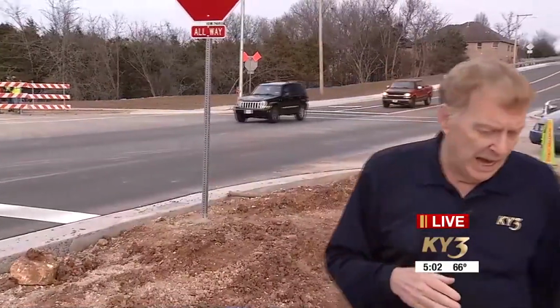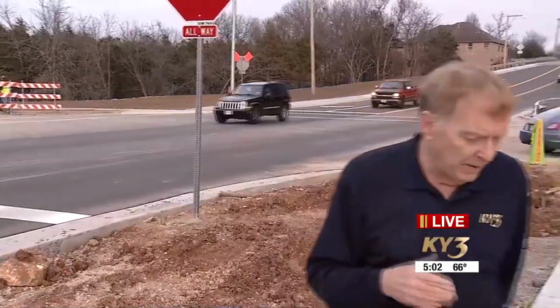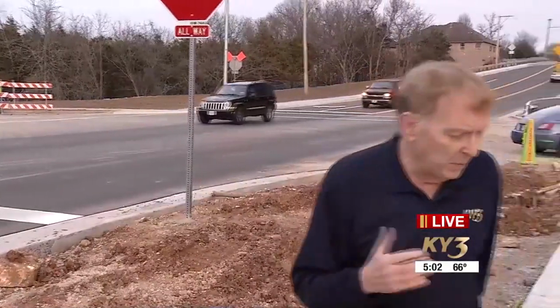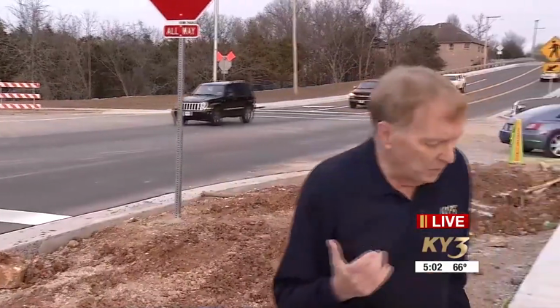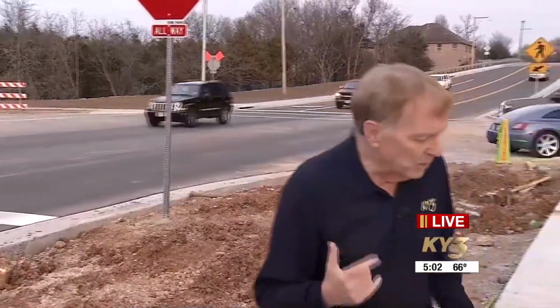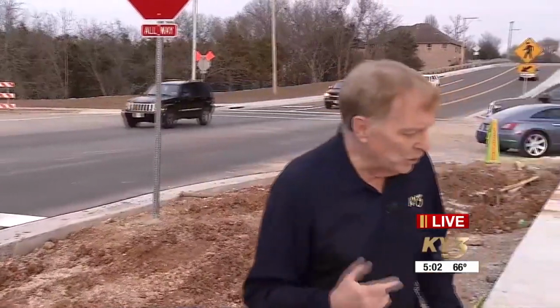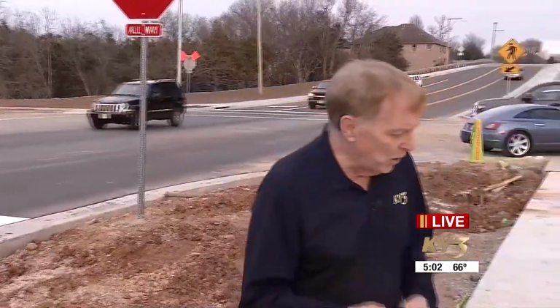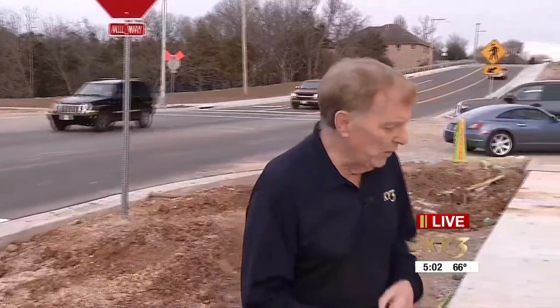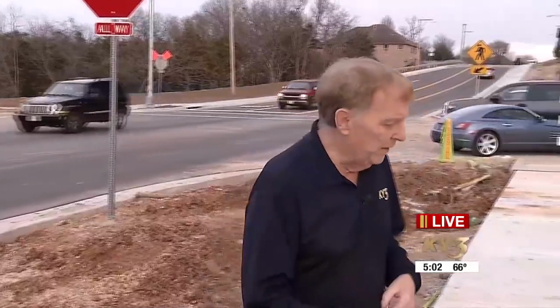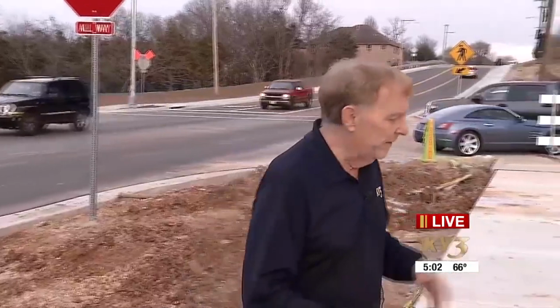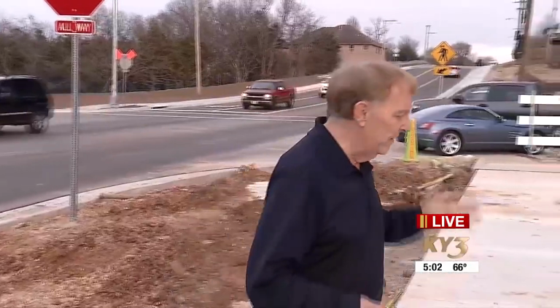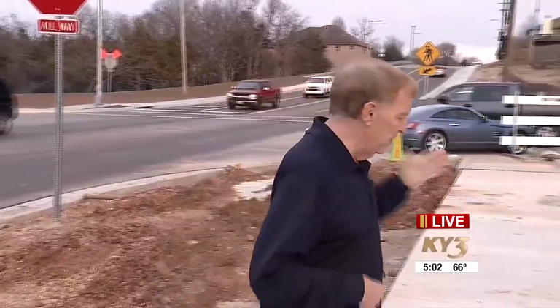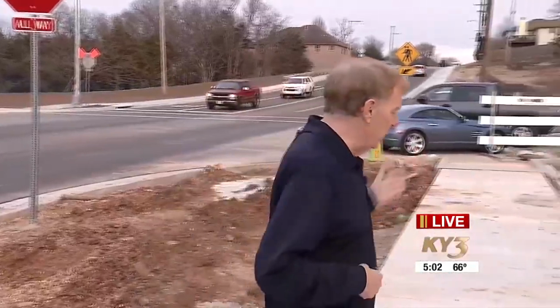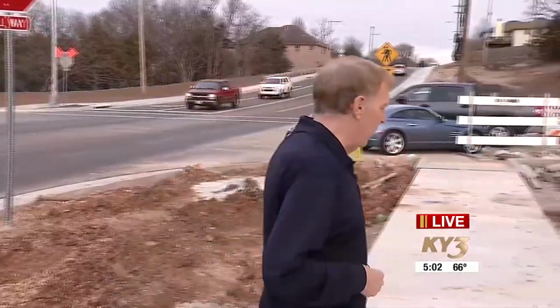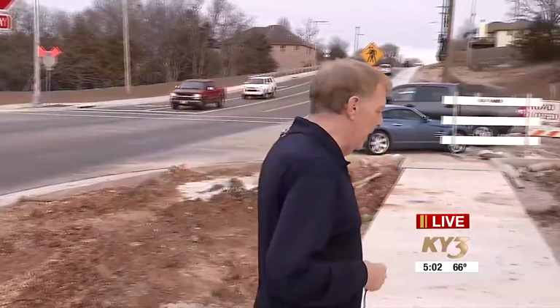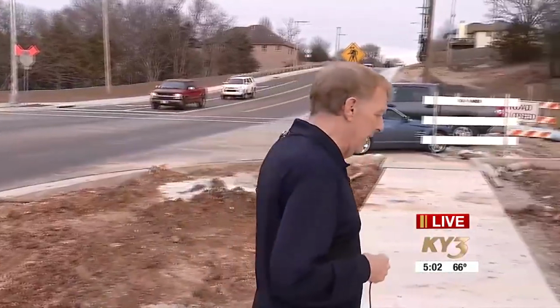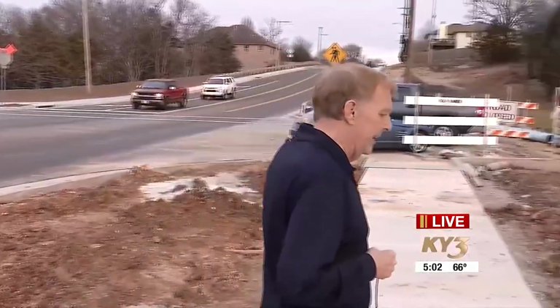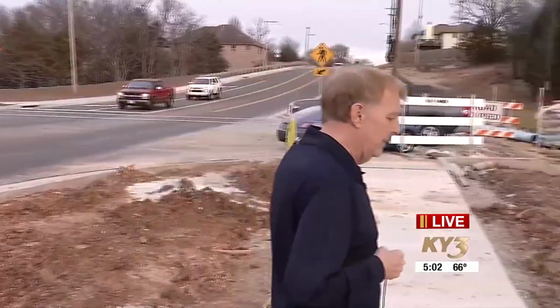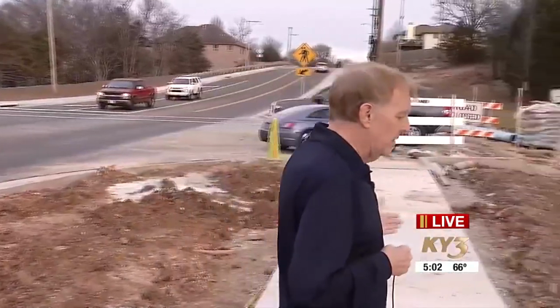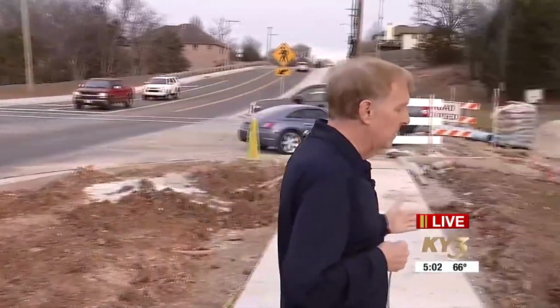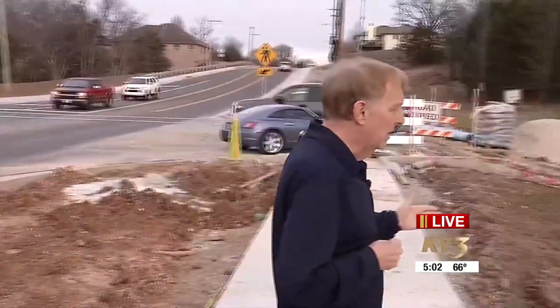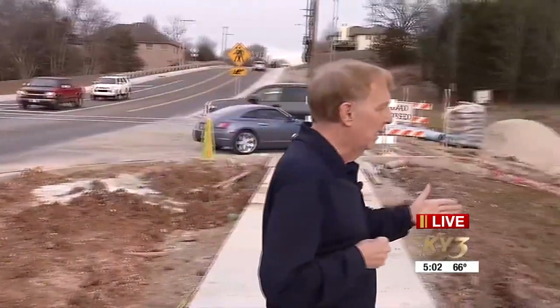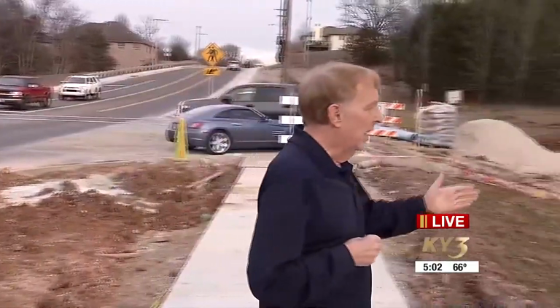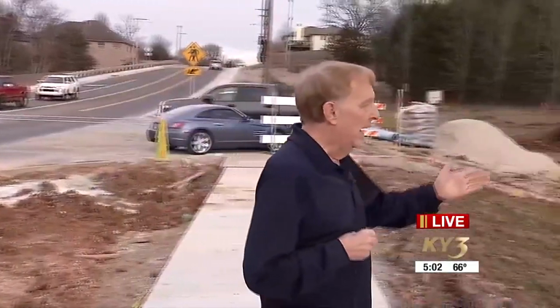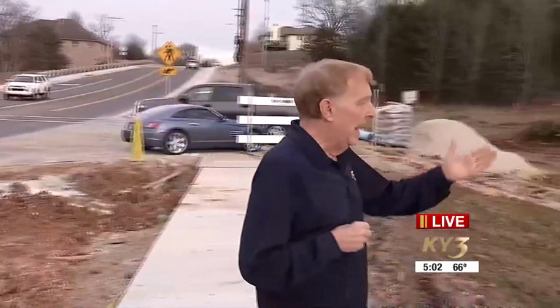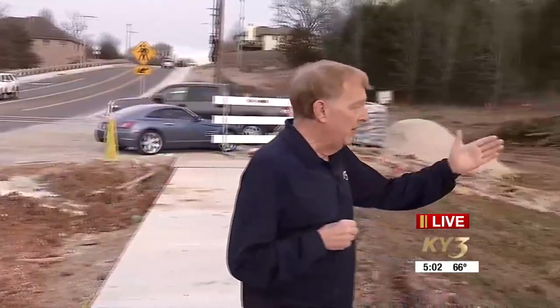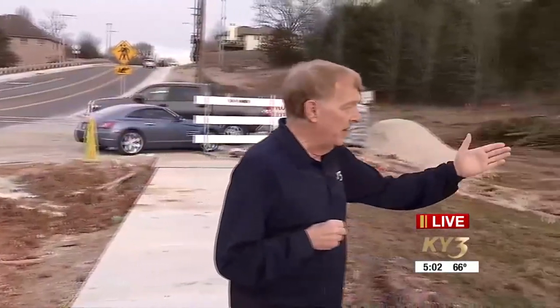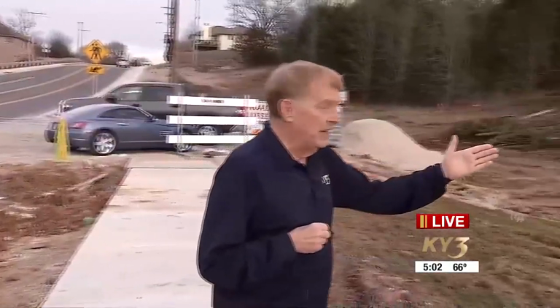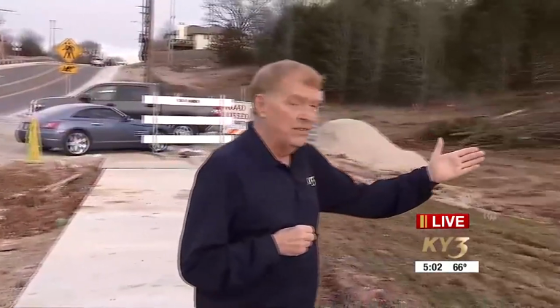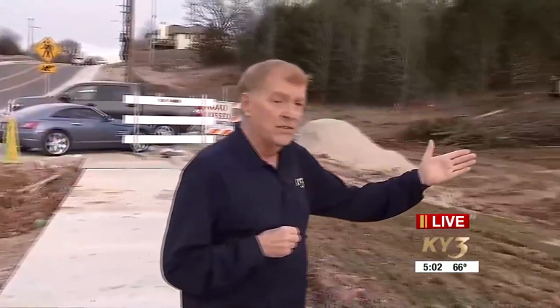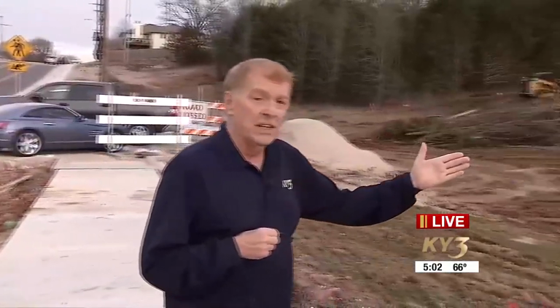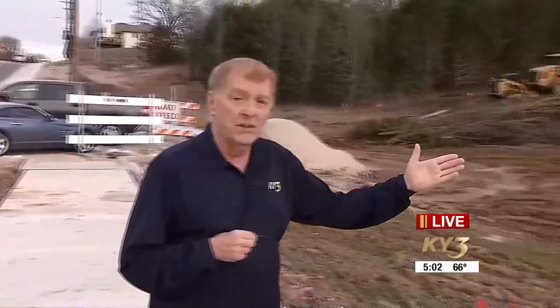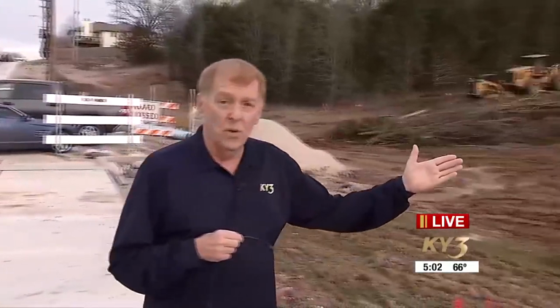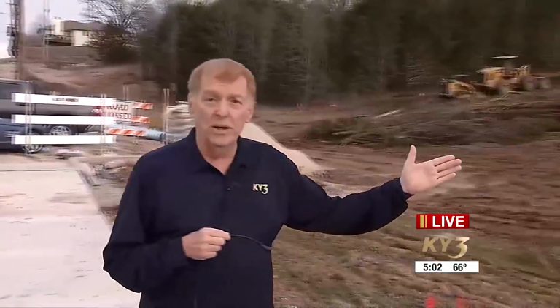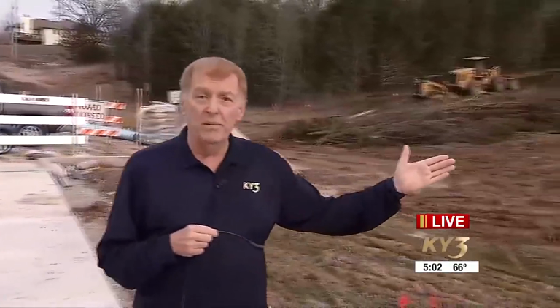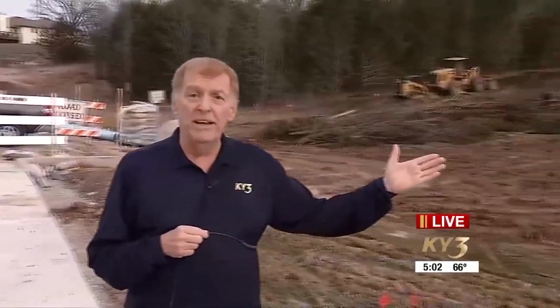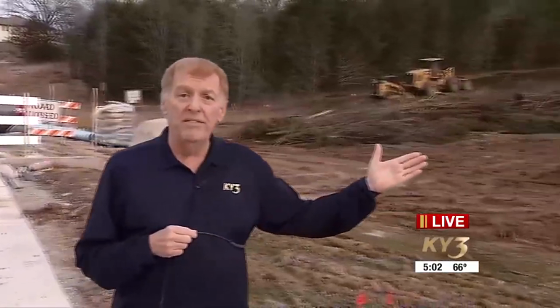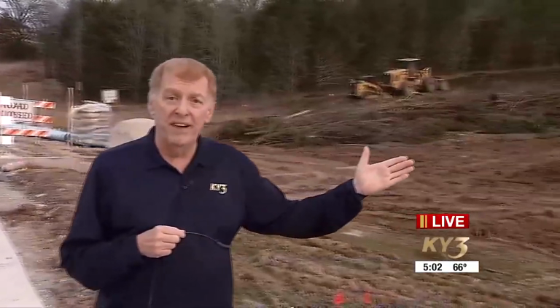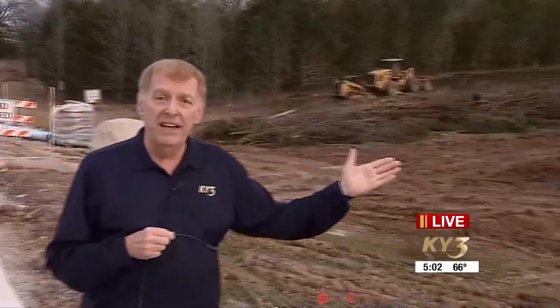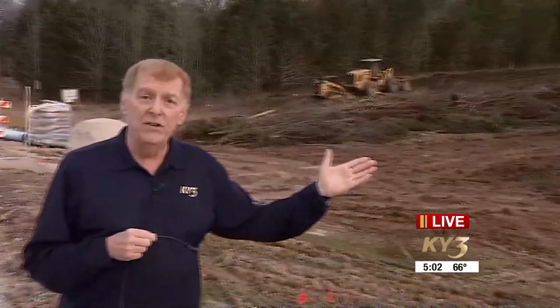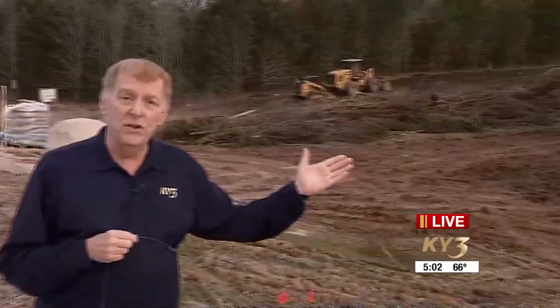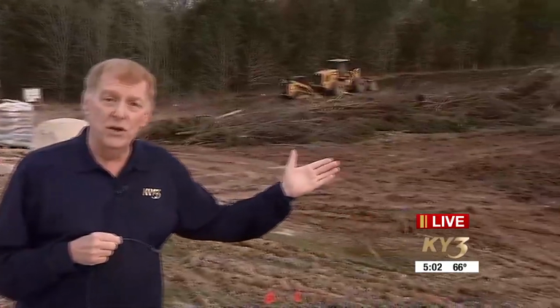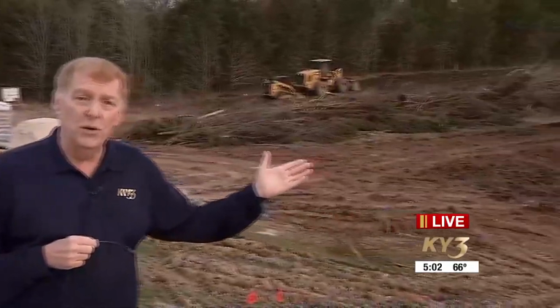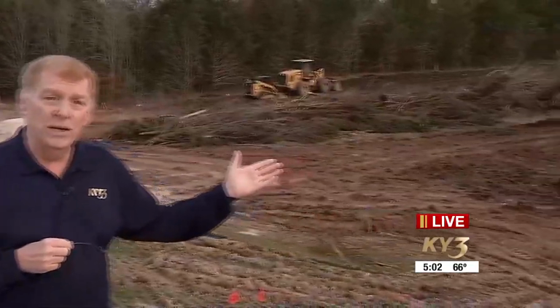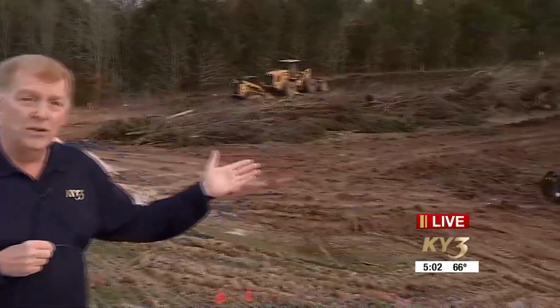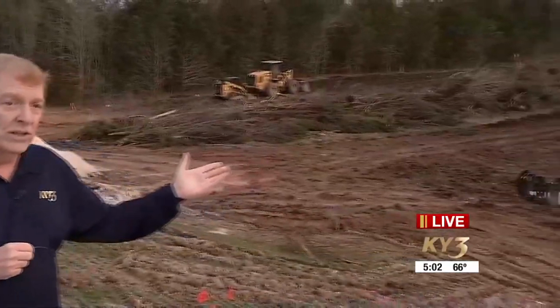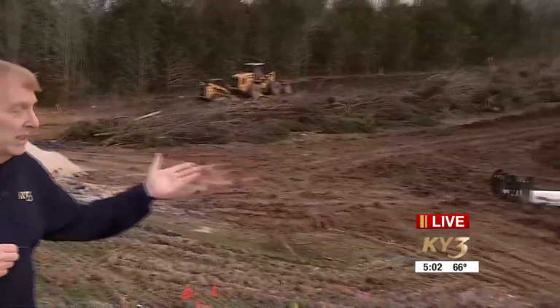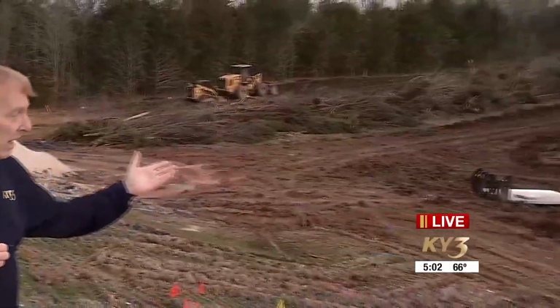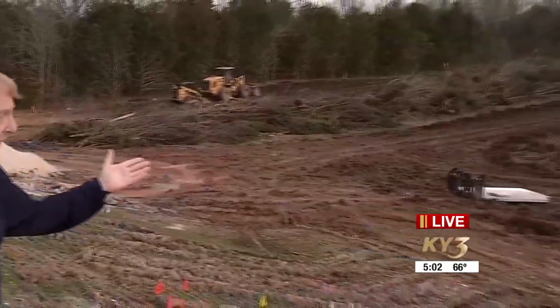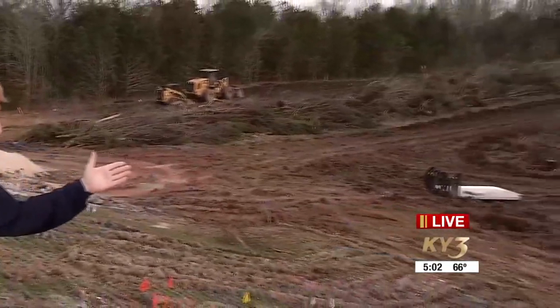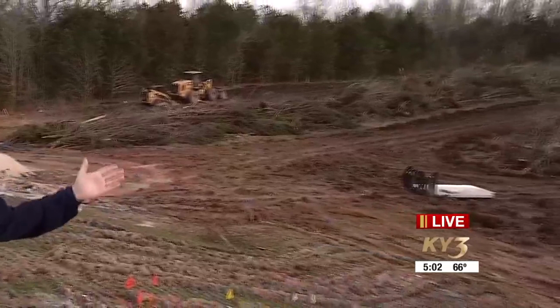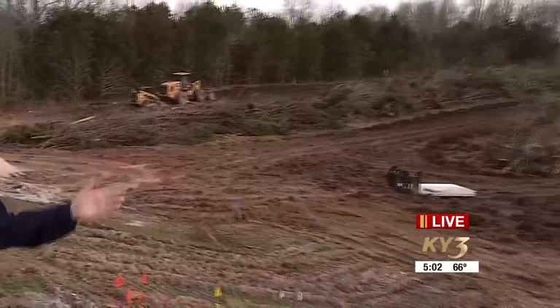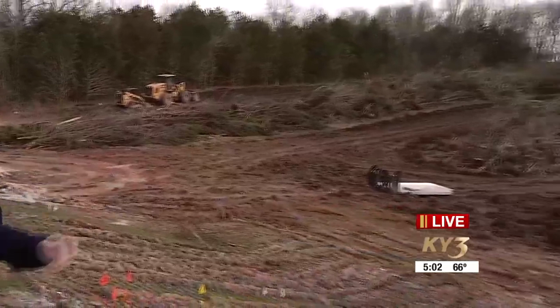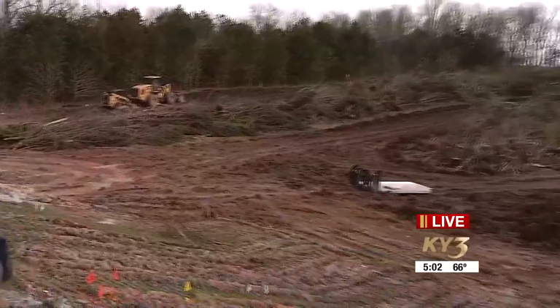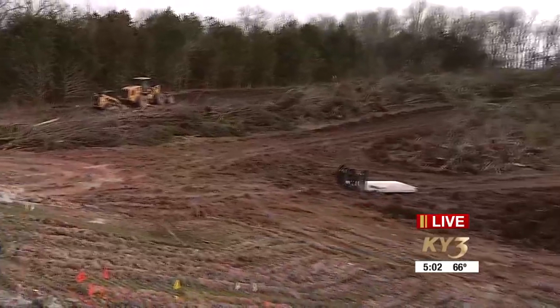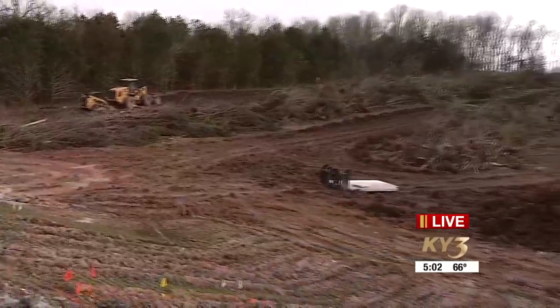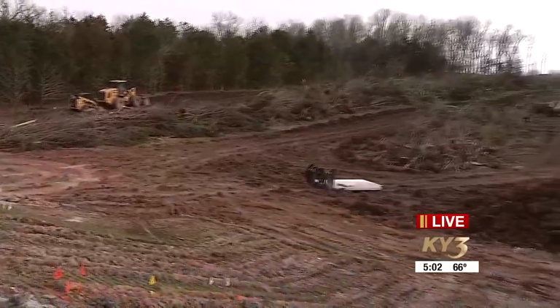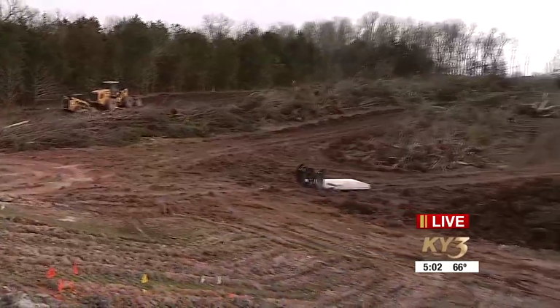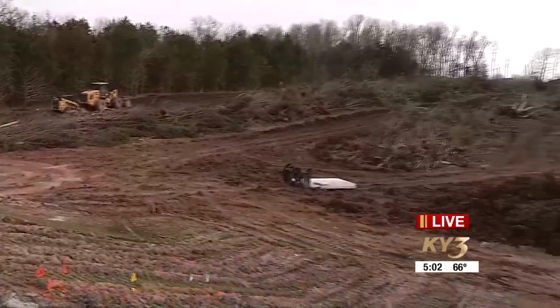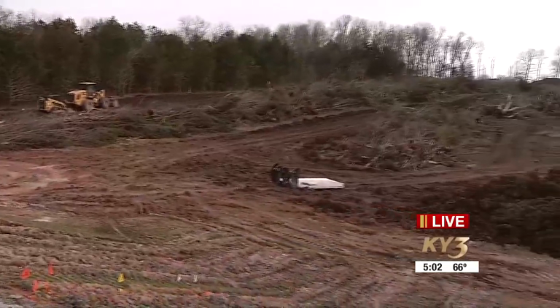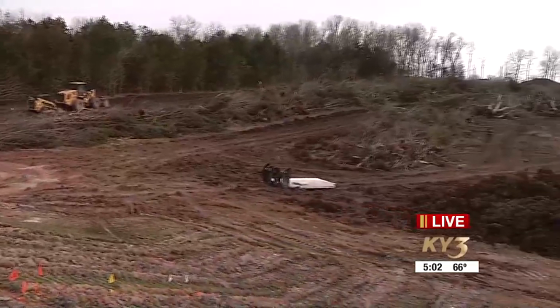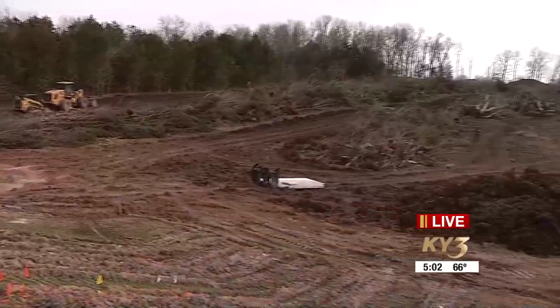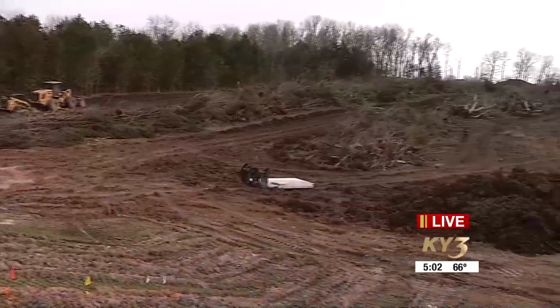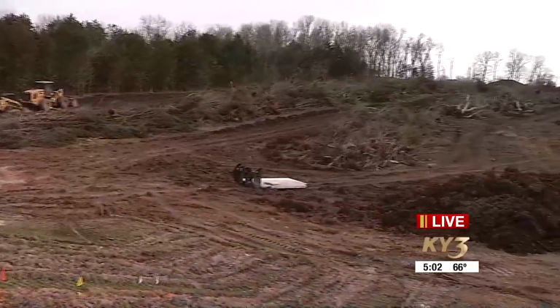We want to show you this is where Phase 1 ends, and this is going to be Phase 2. As you can tell, there's still a lot of work to do.